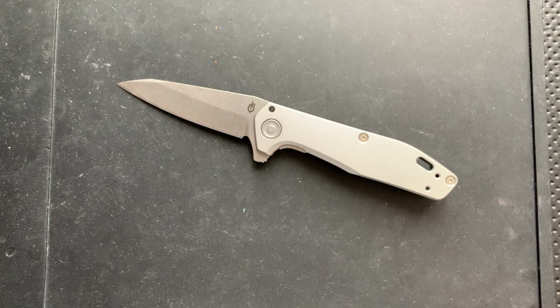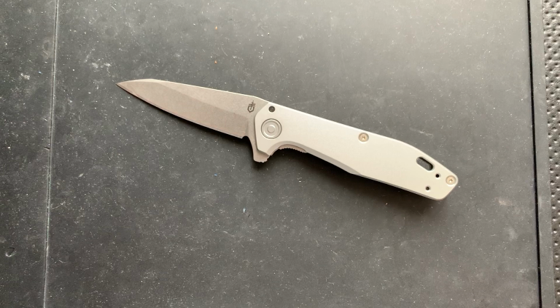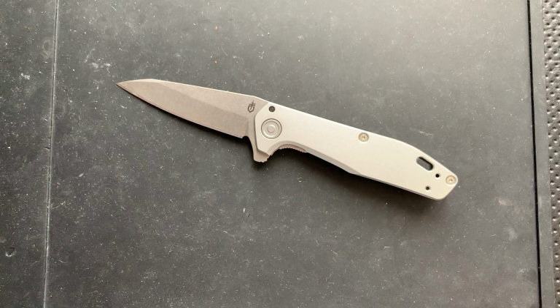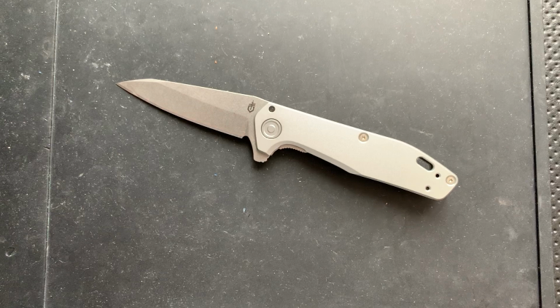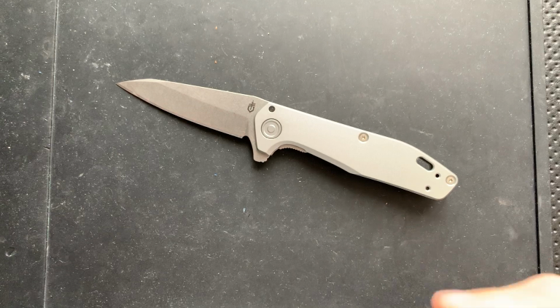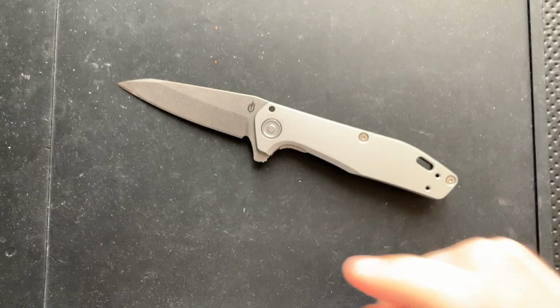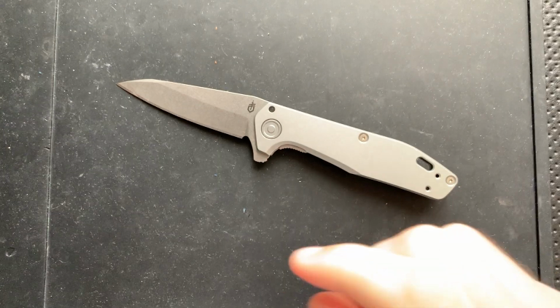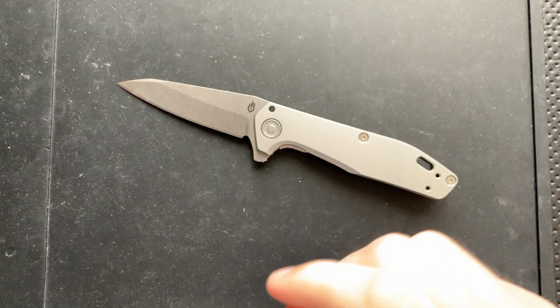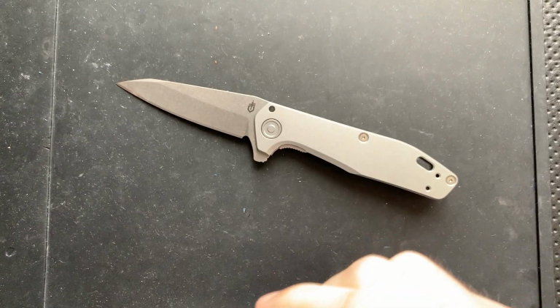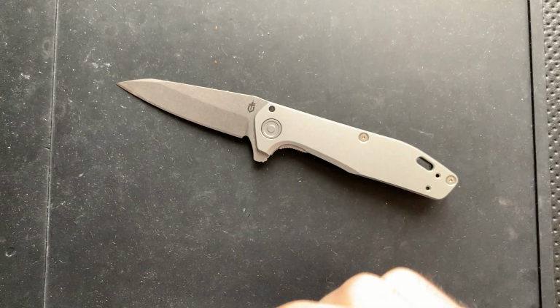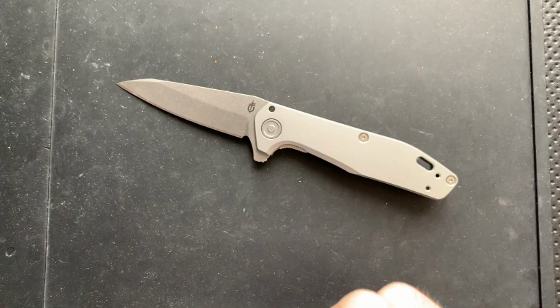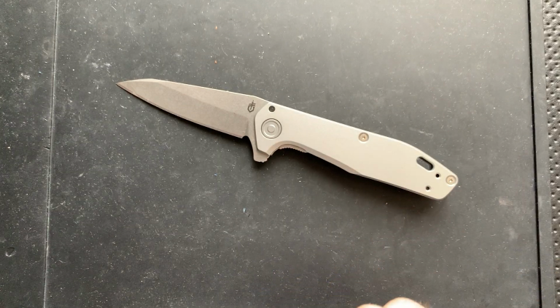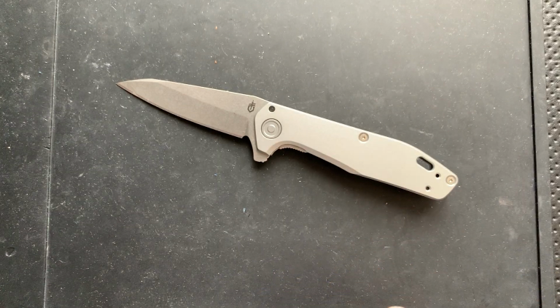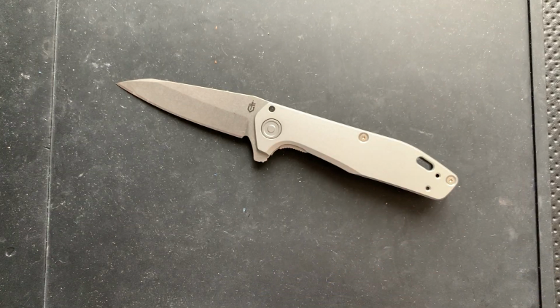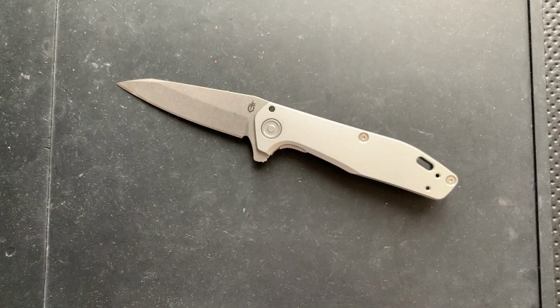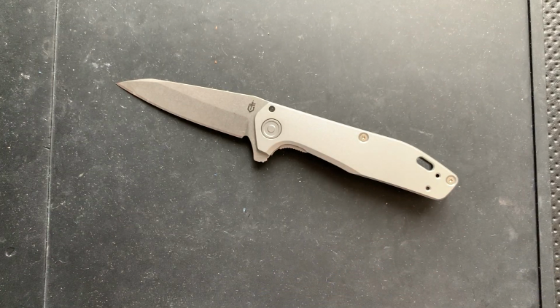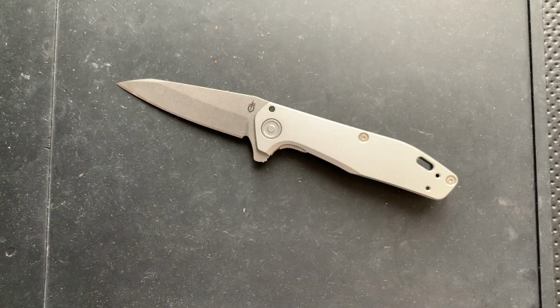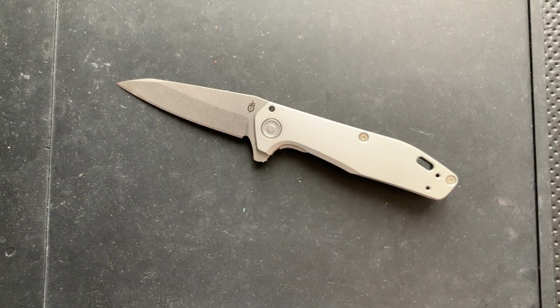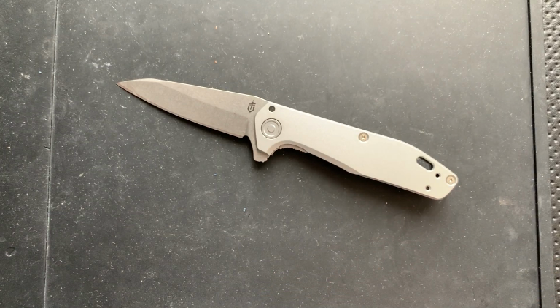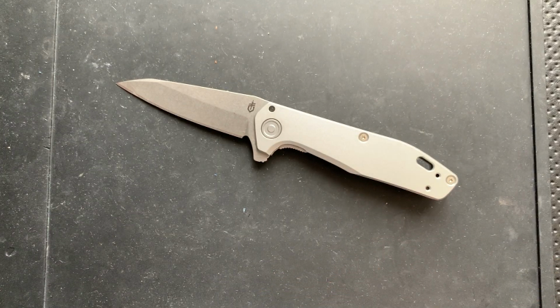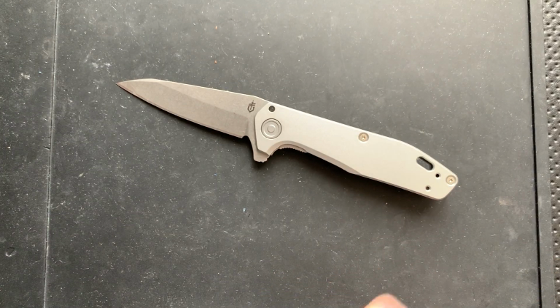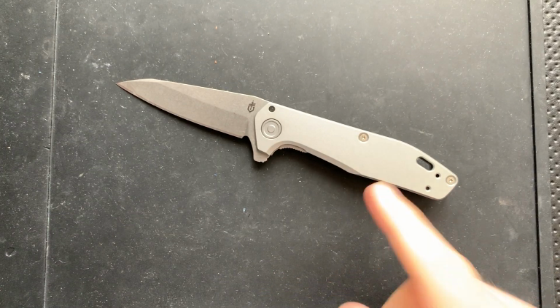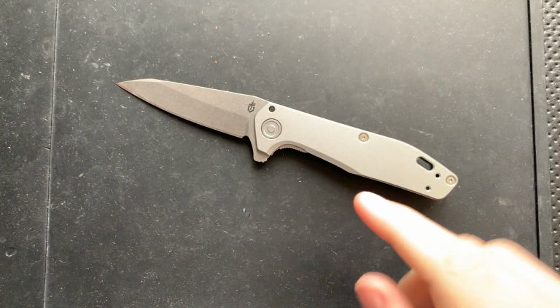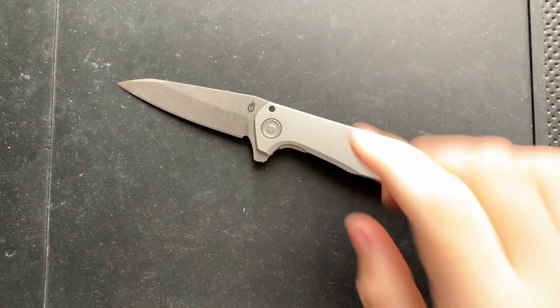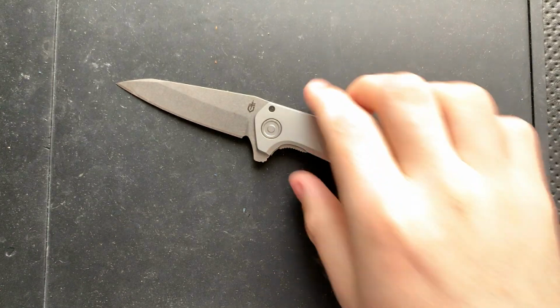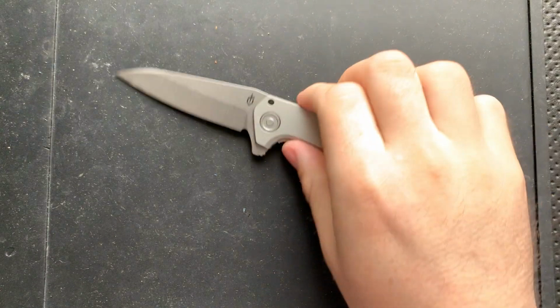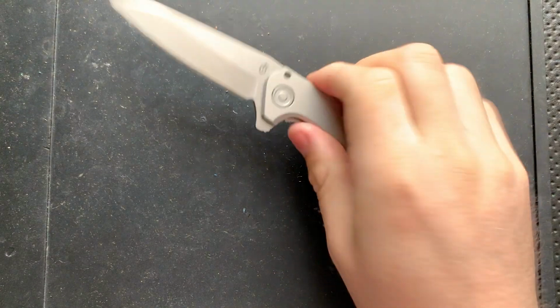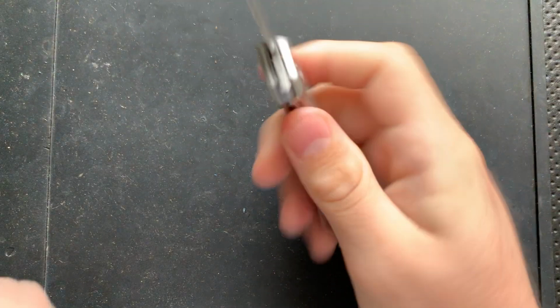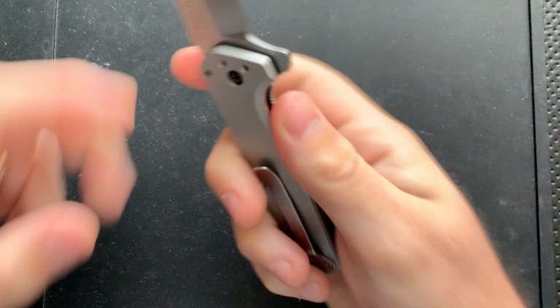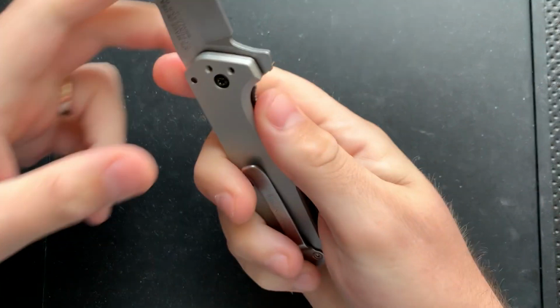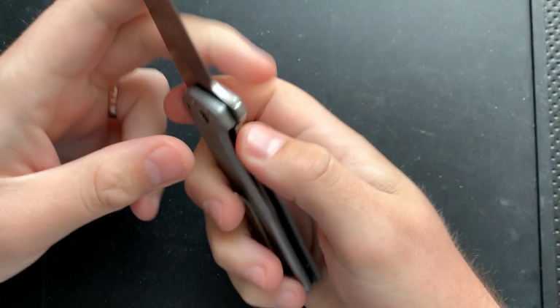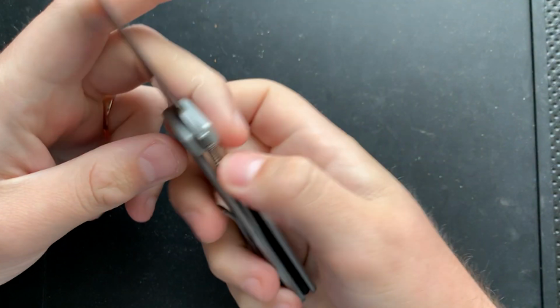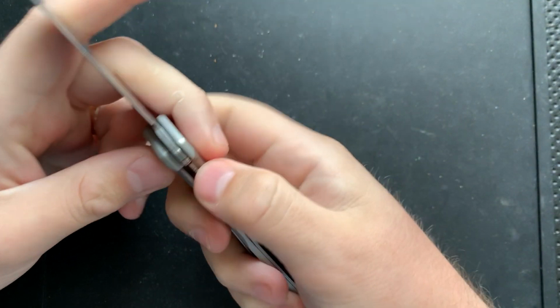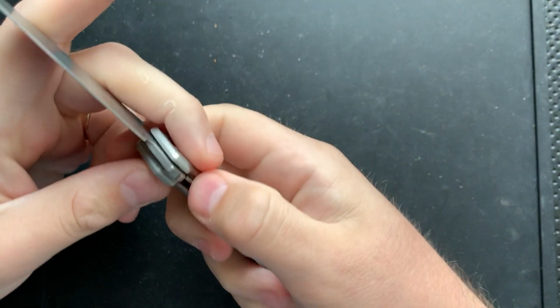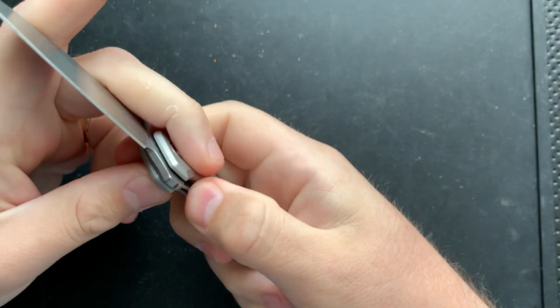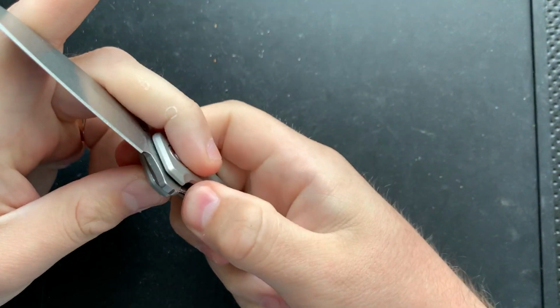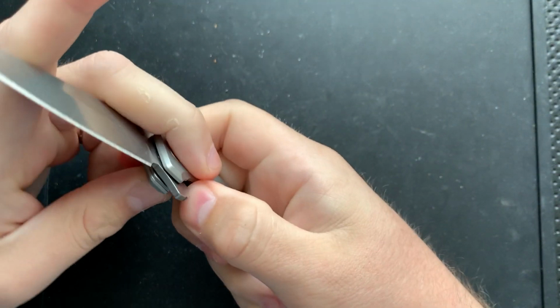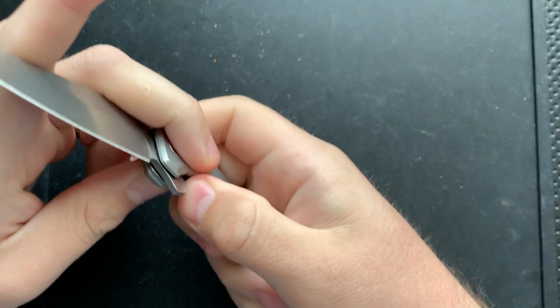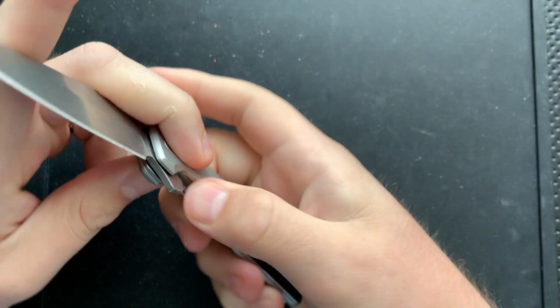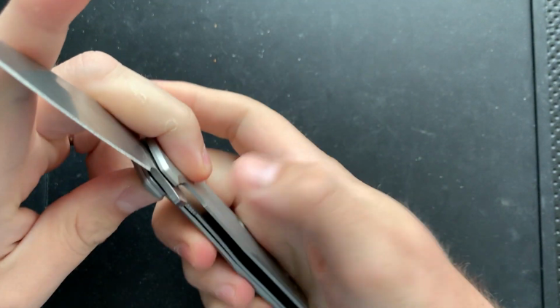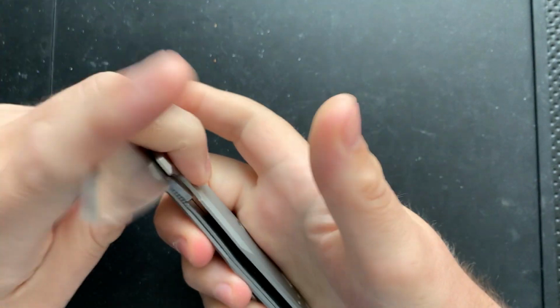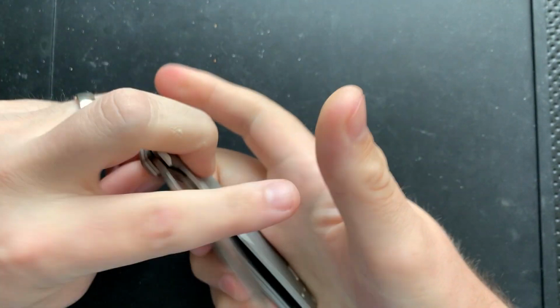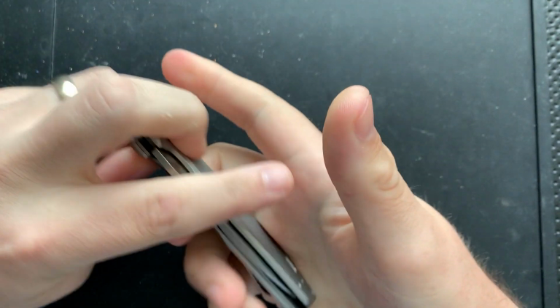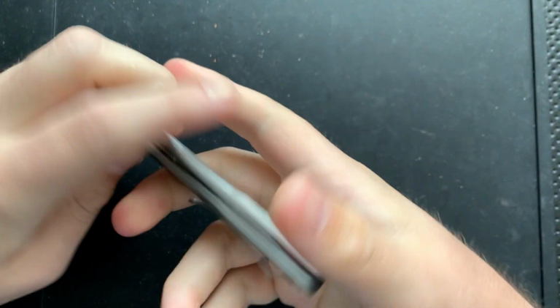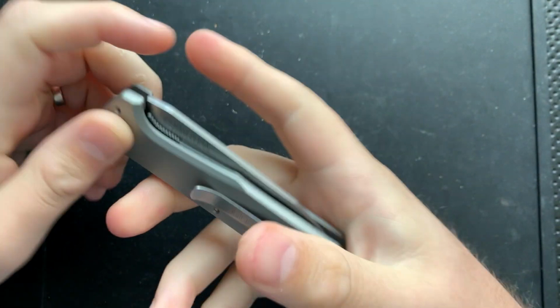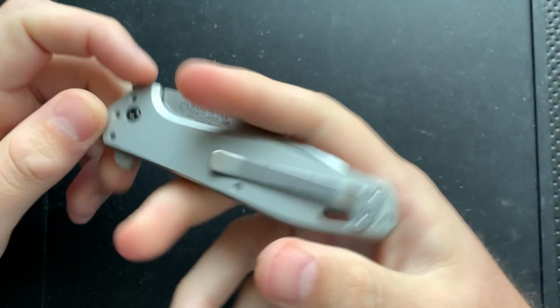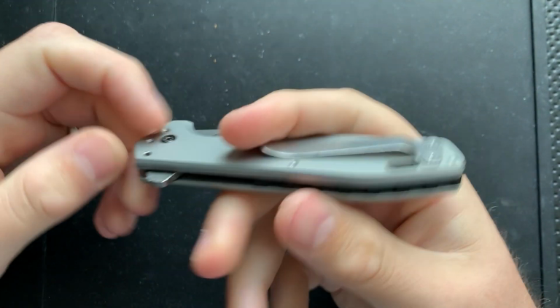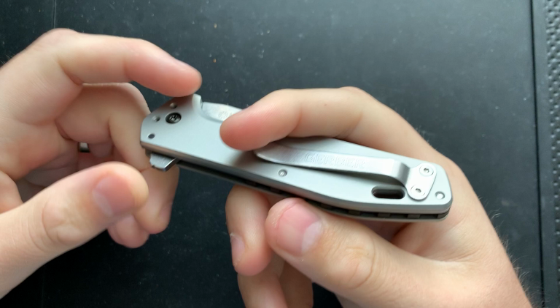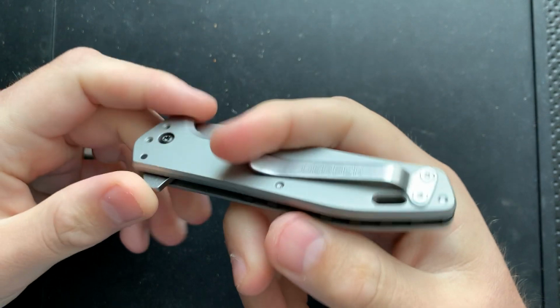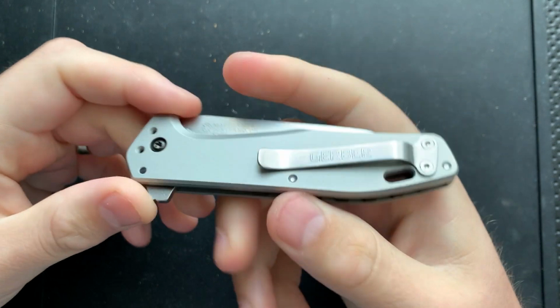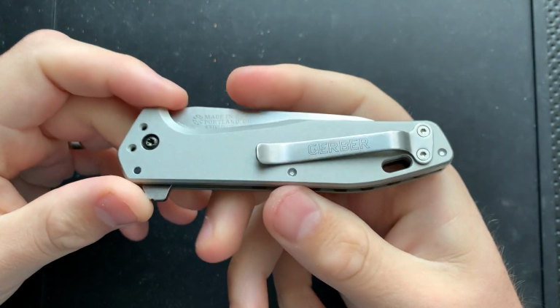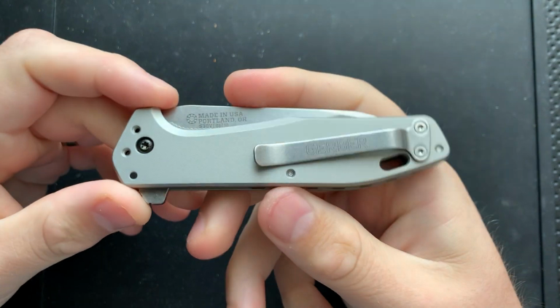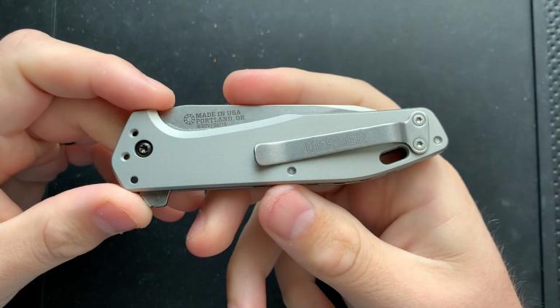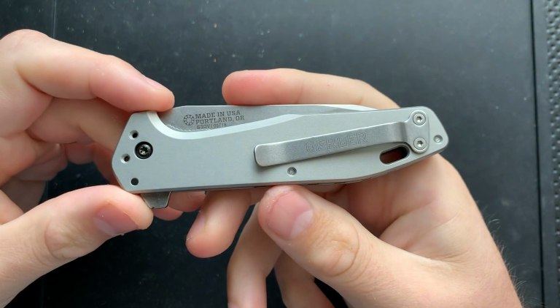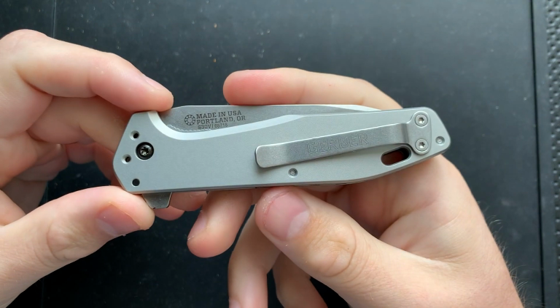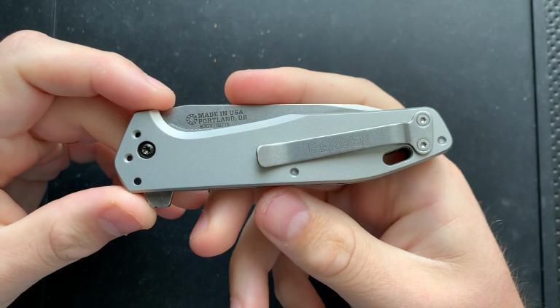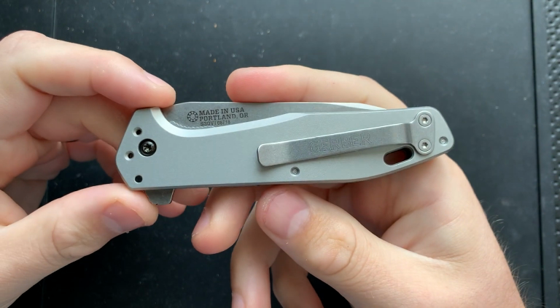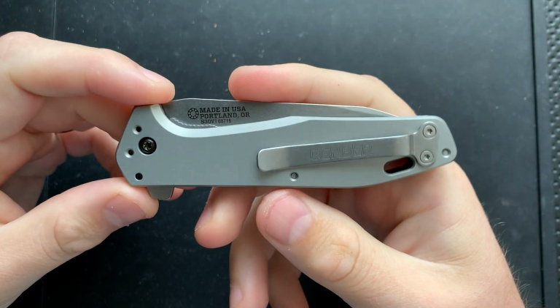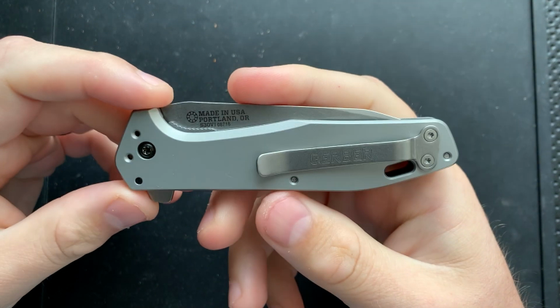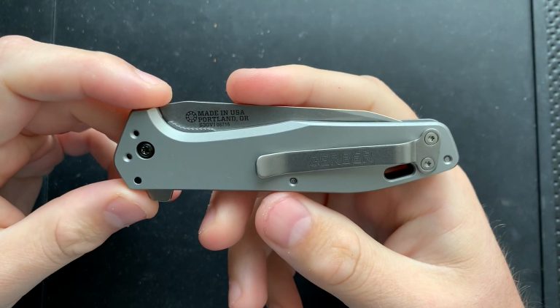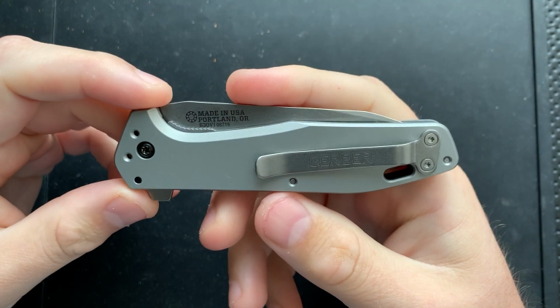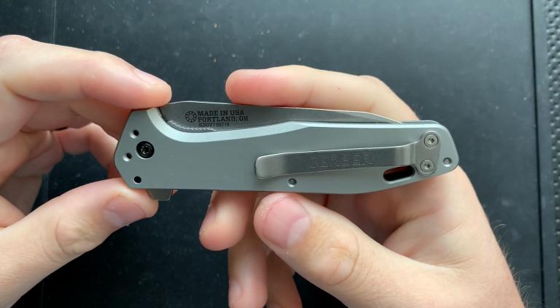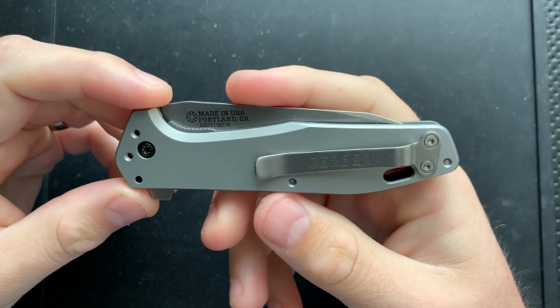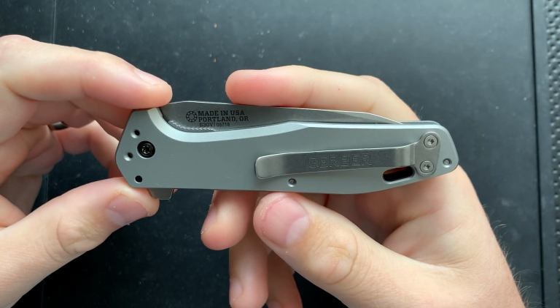Hey everybody, Nick here, and today we're going to do a little disassembly and maintenance on this little guy right here. This is the Gerber Knives Fastball.